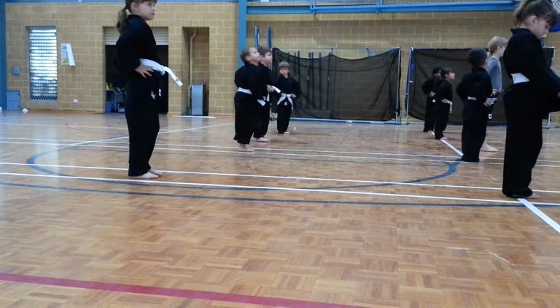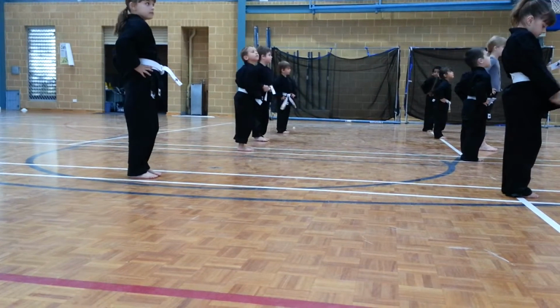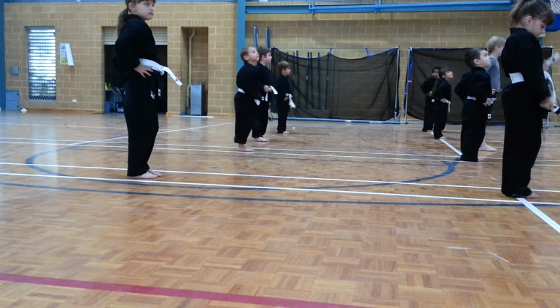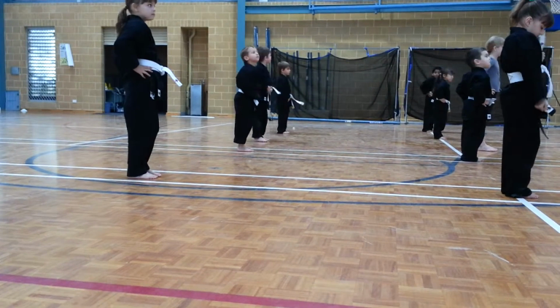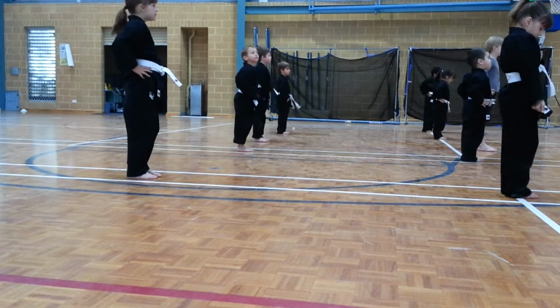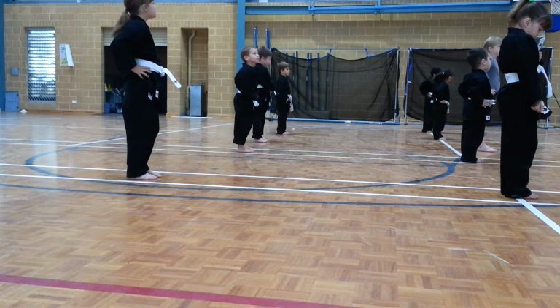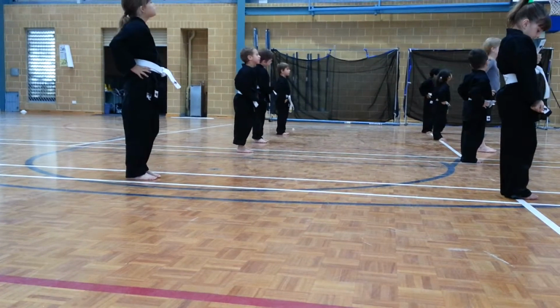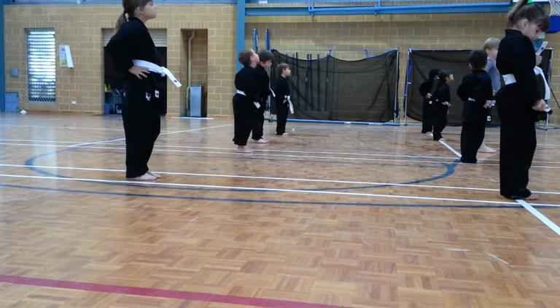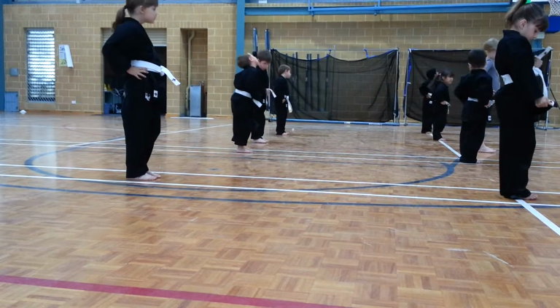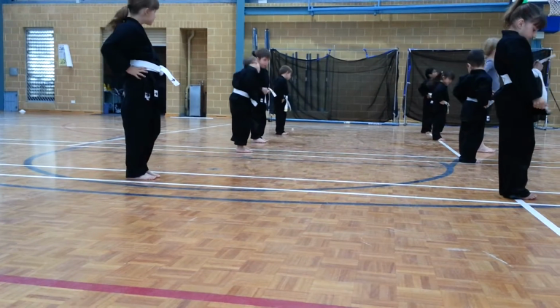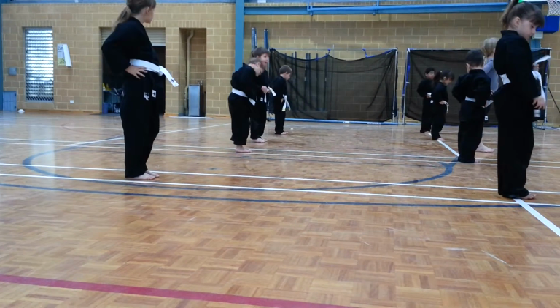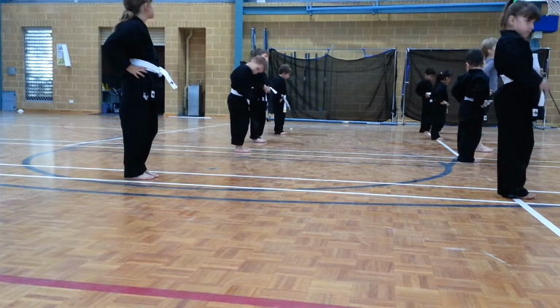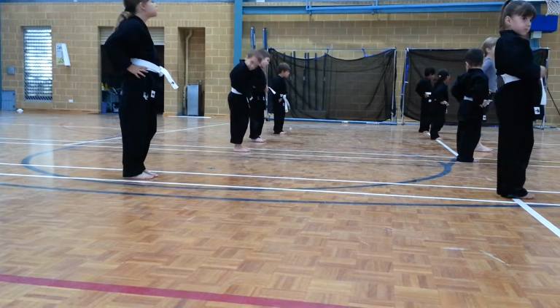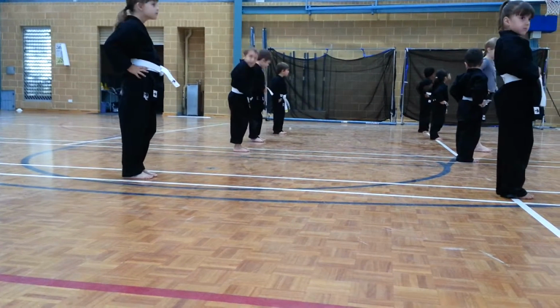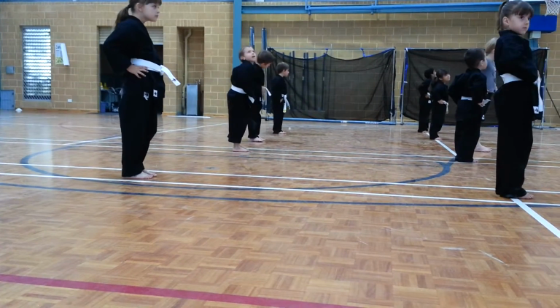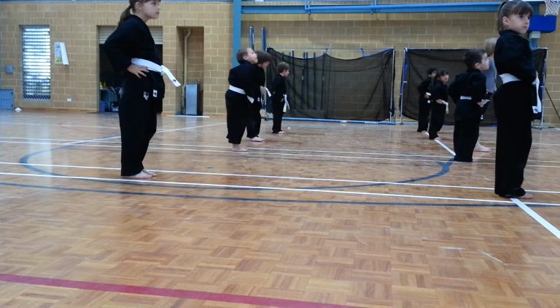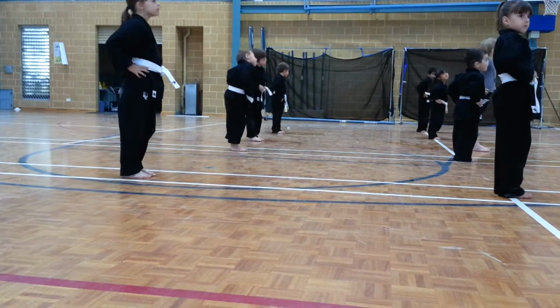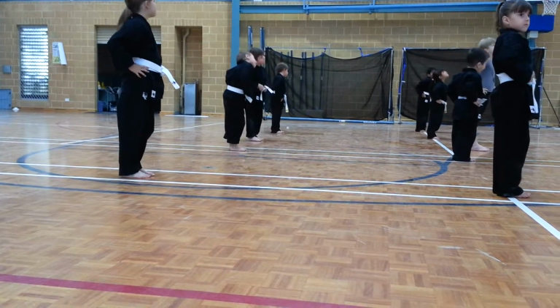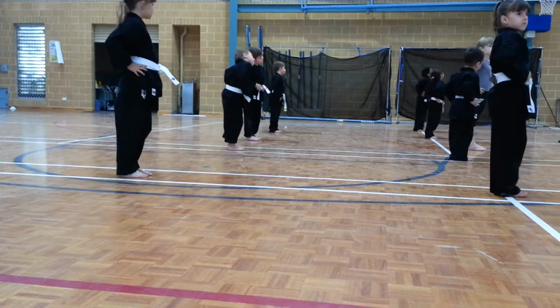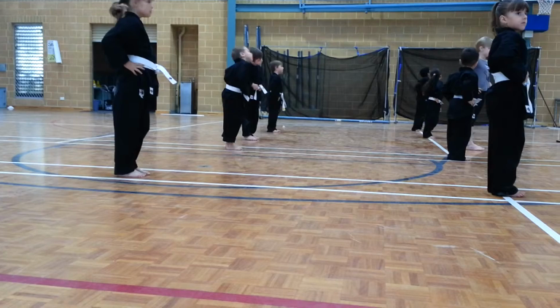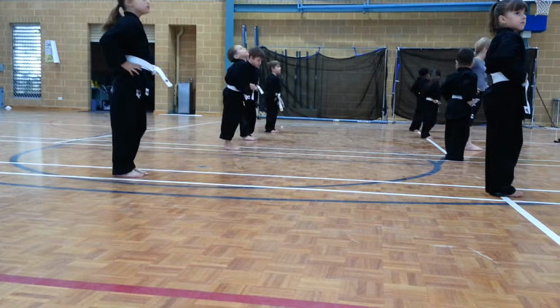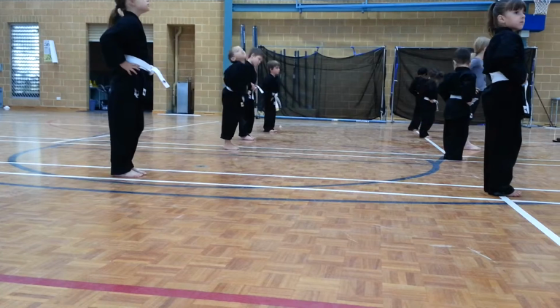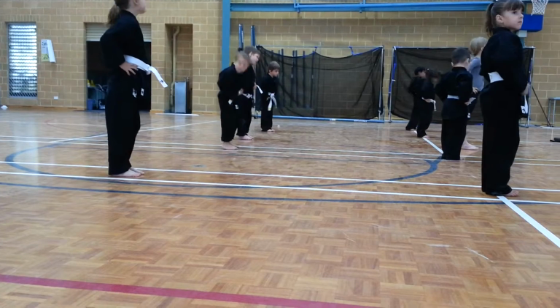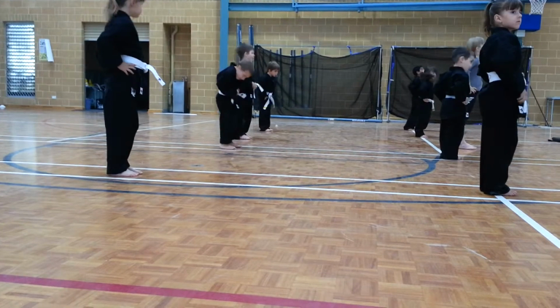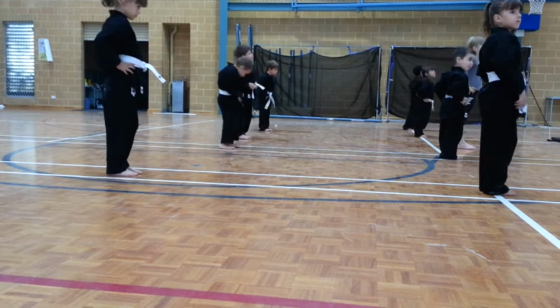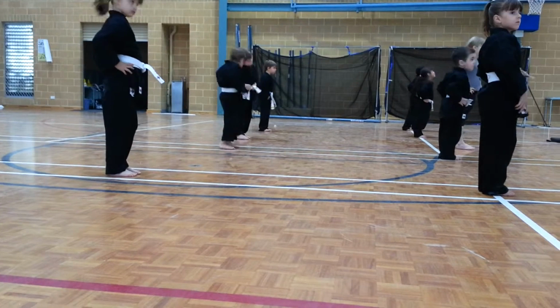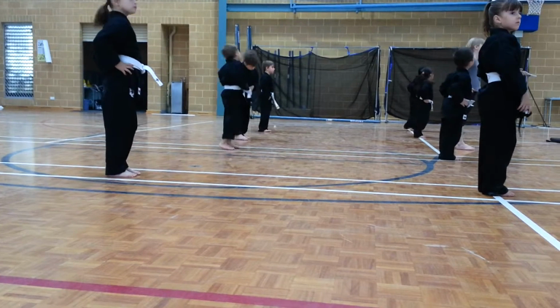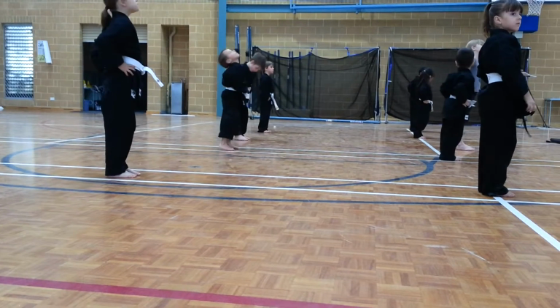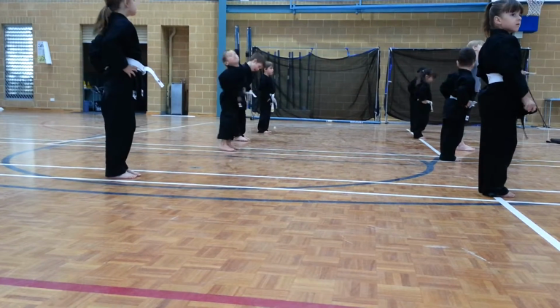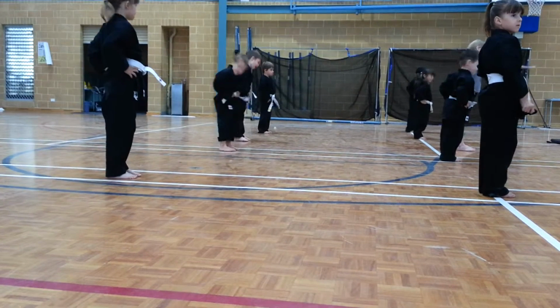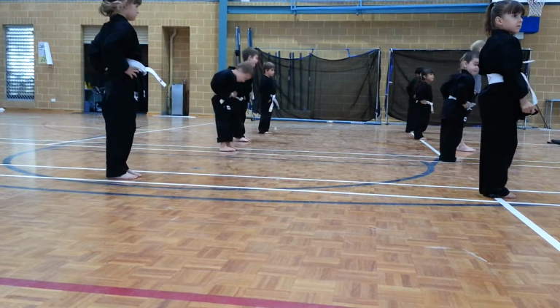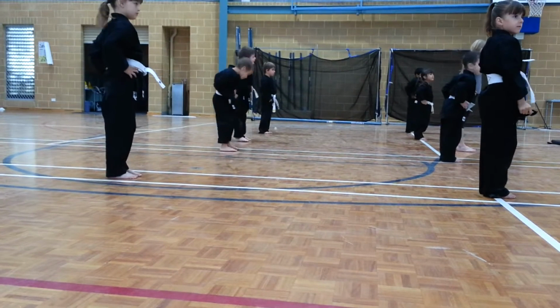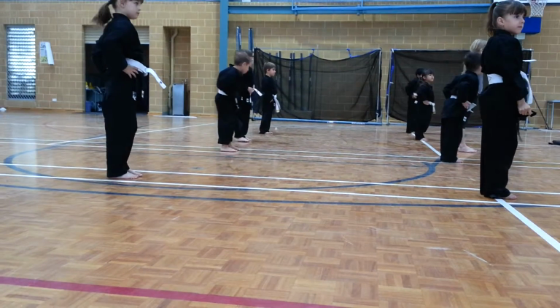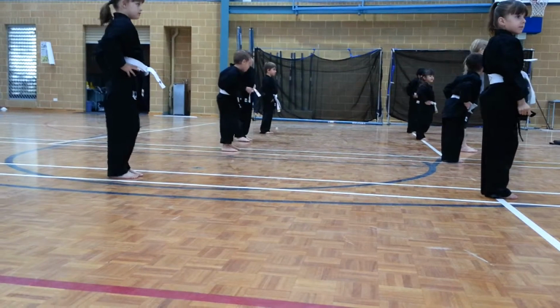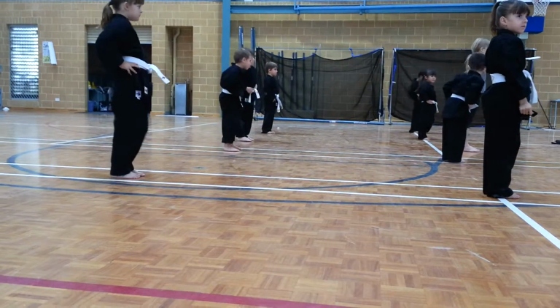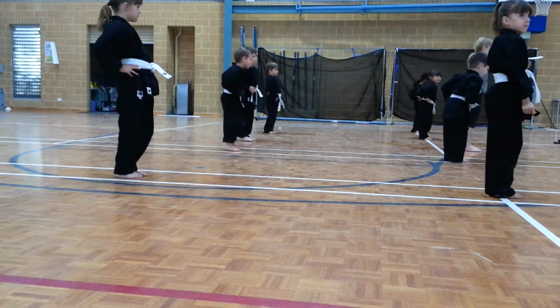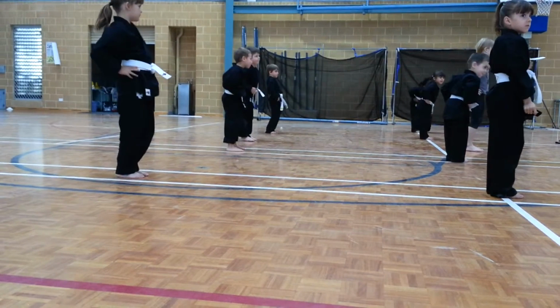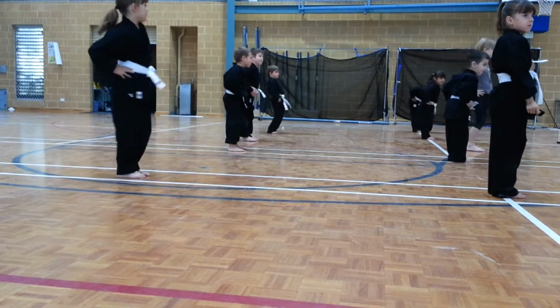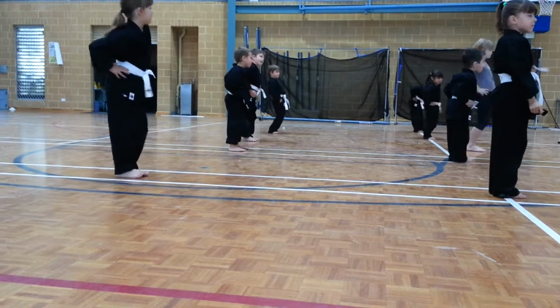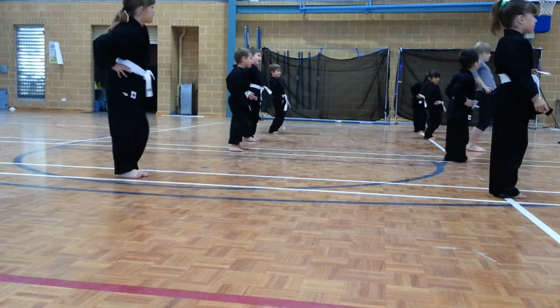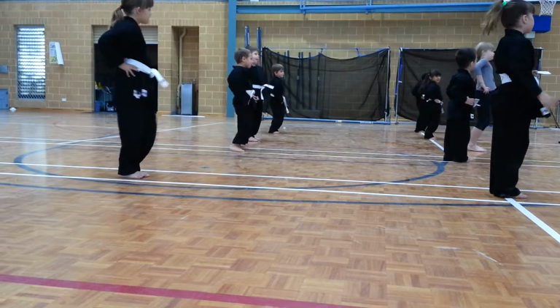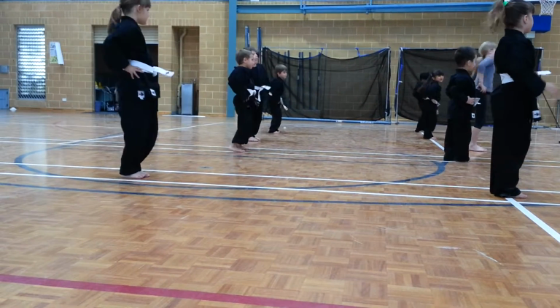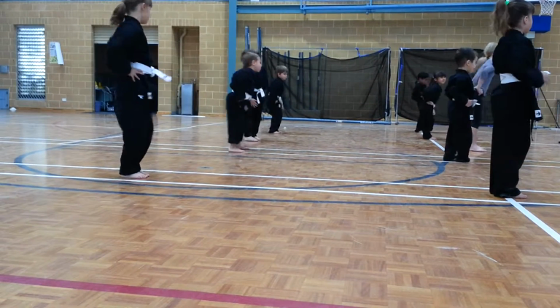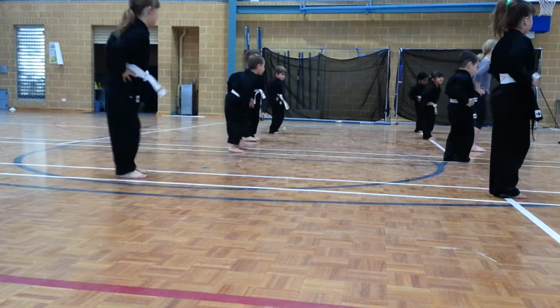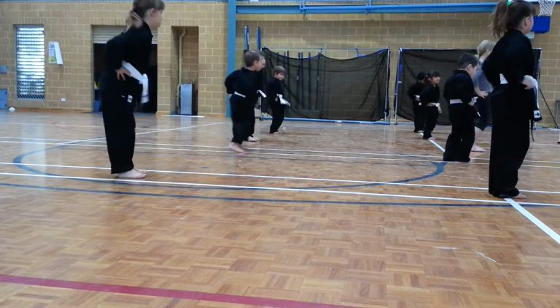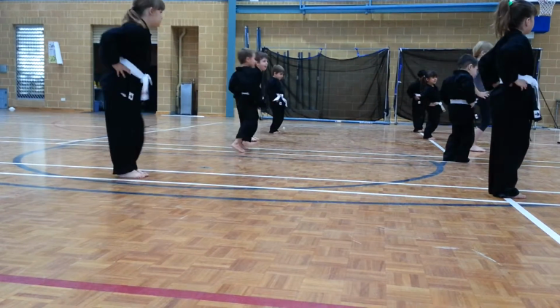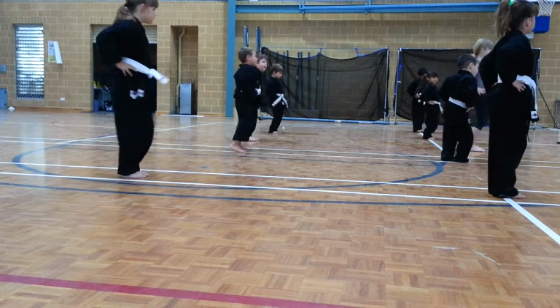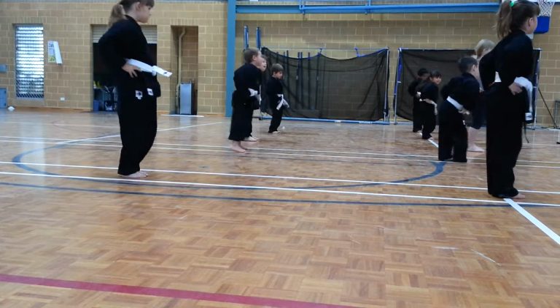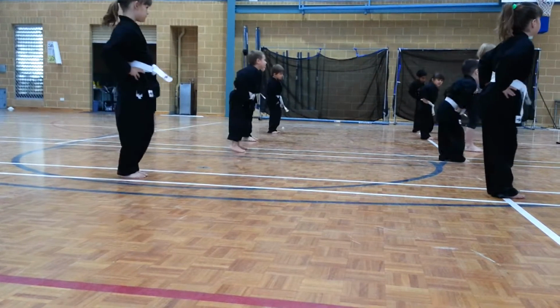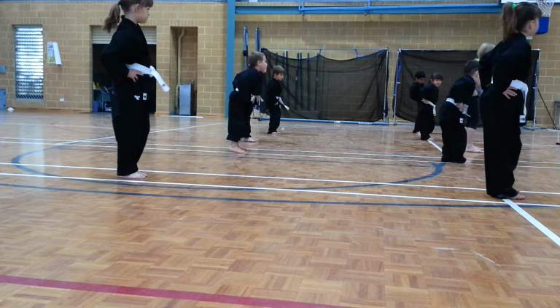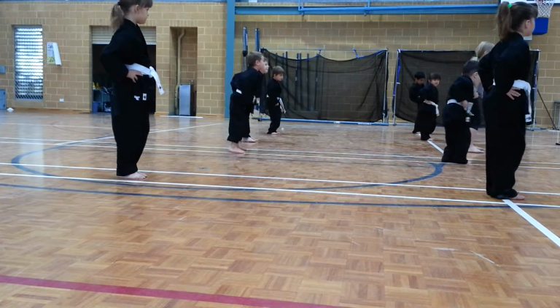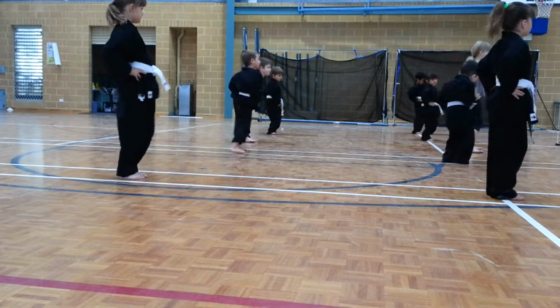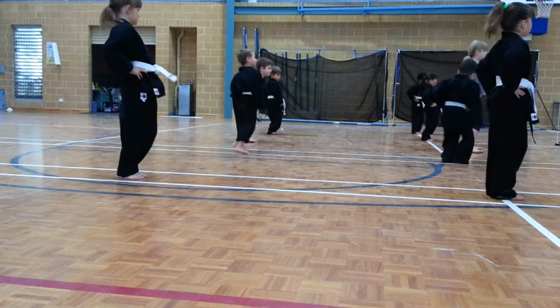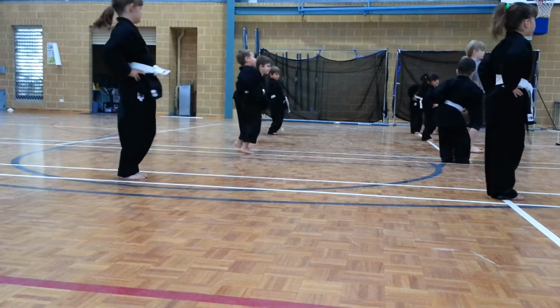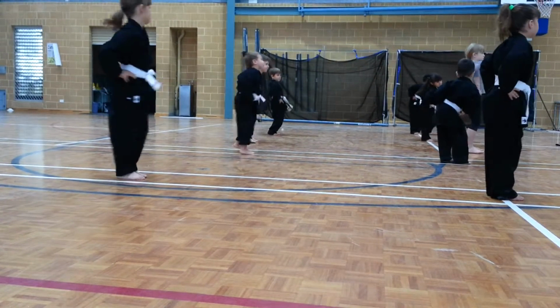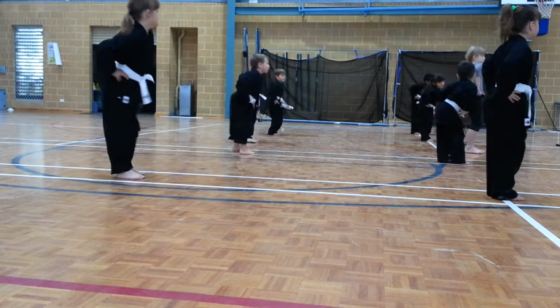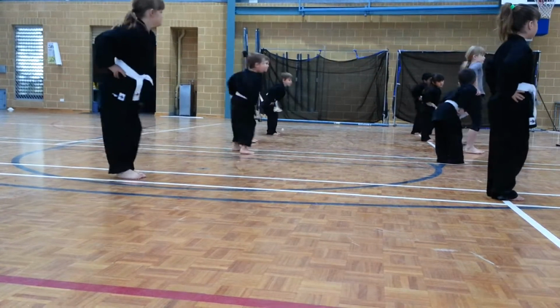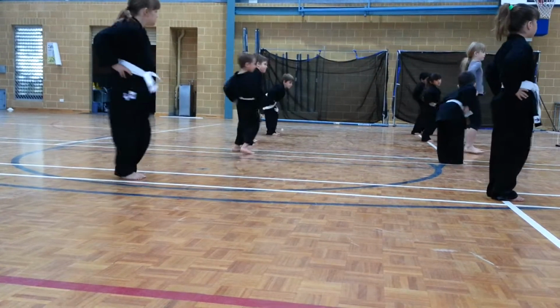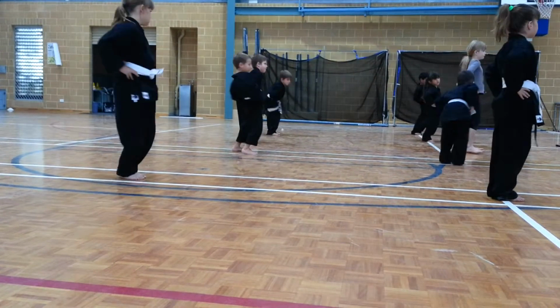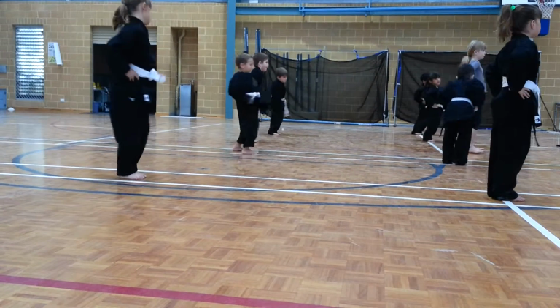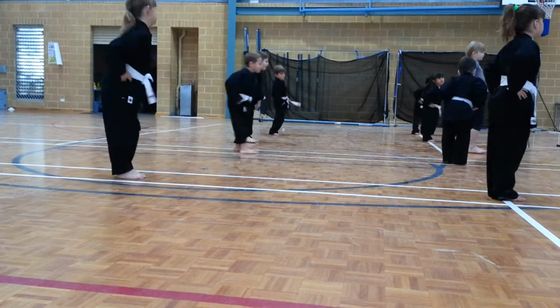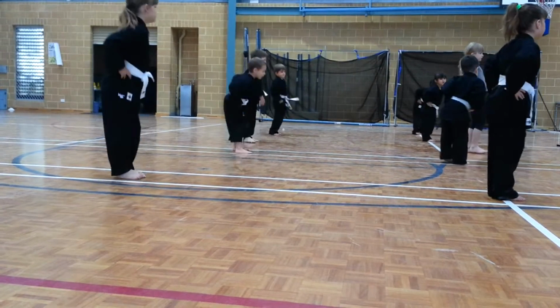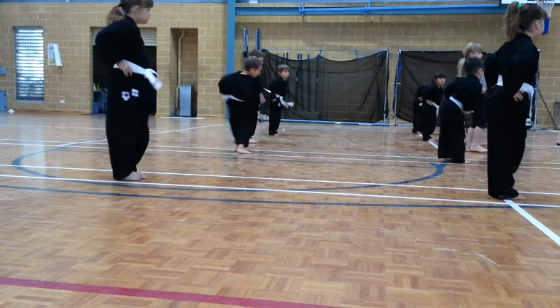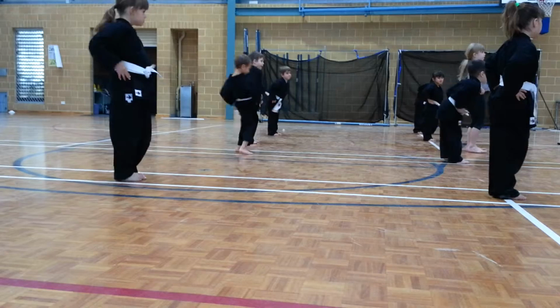Circle. One, two, three, change. One, two, three. Circle the hips. One, two, three, change. One, two, three.